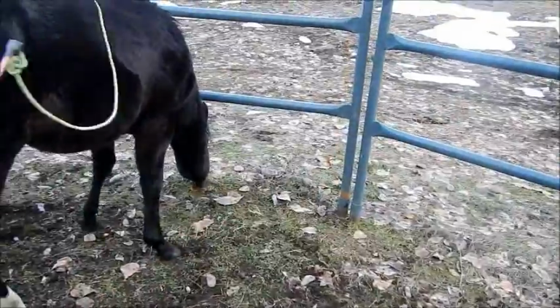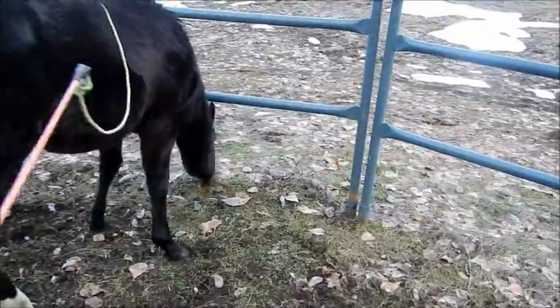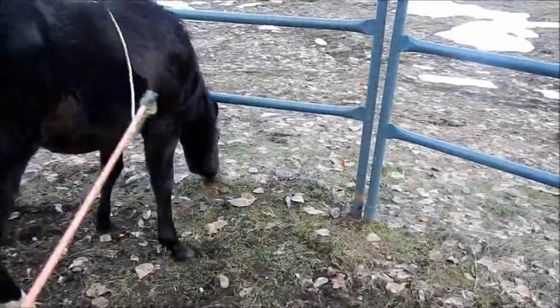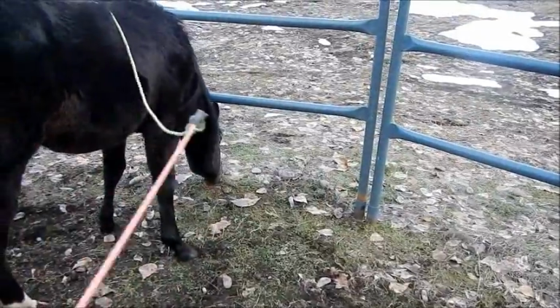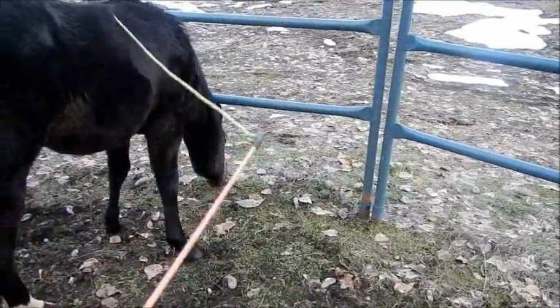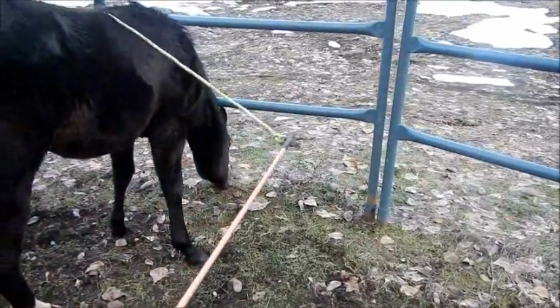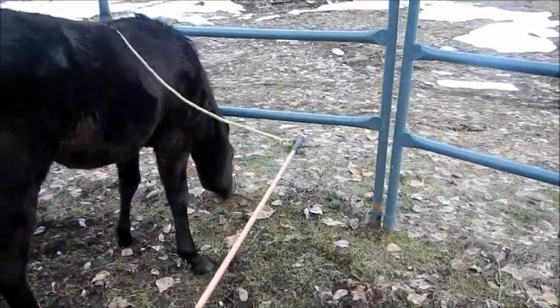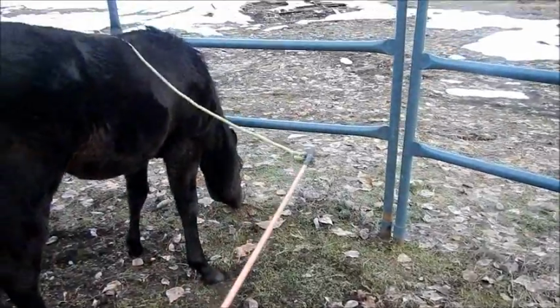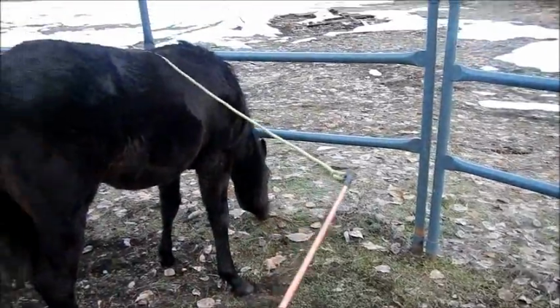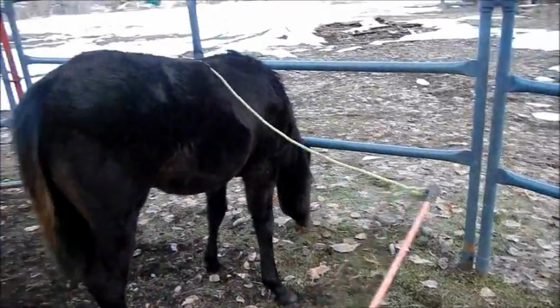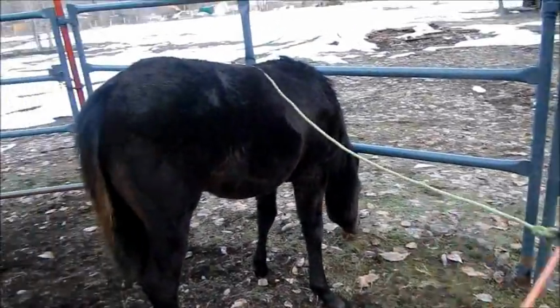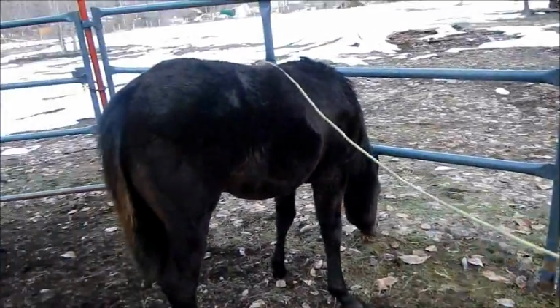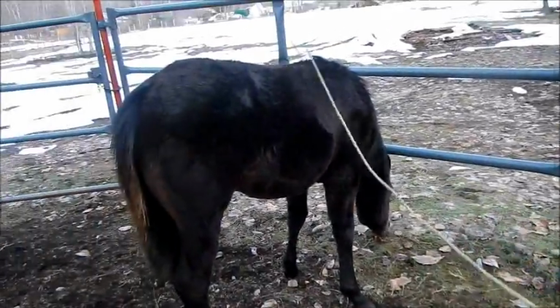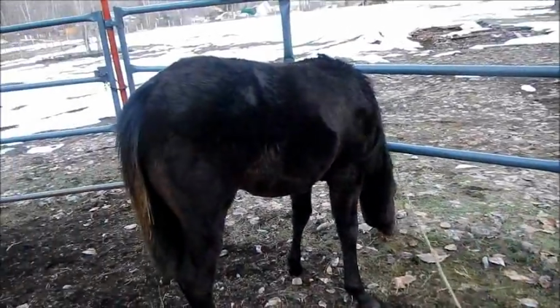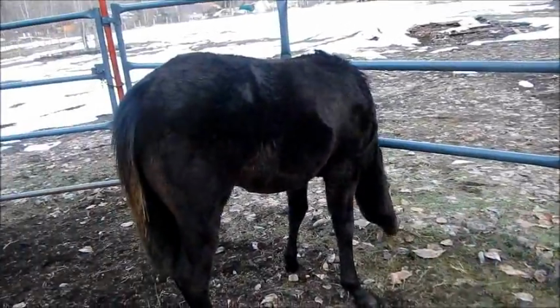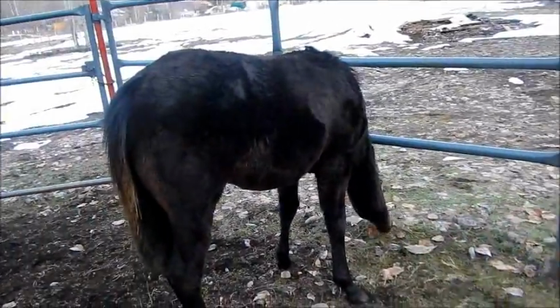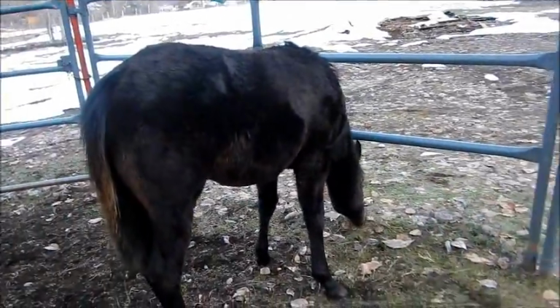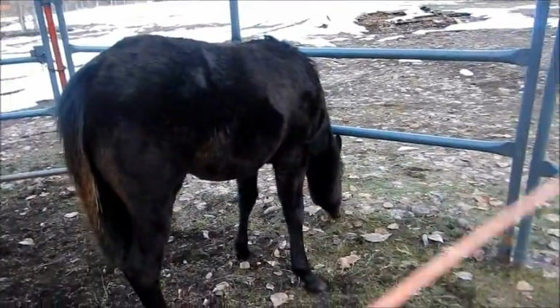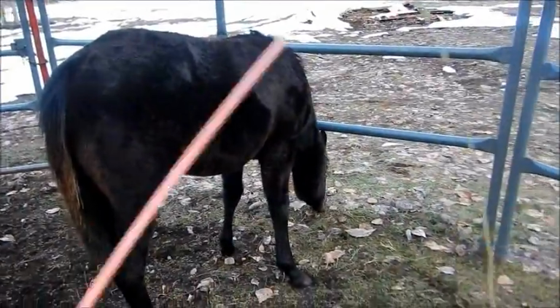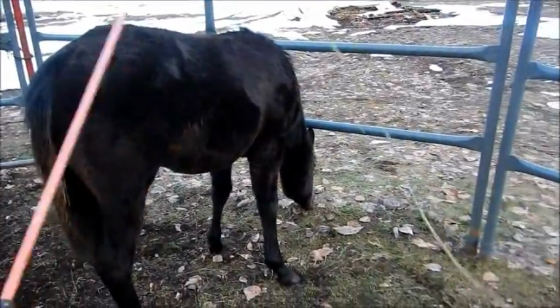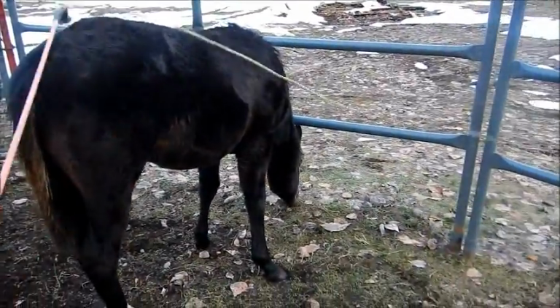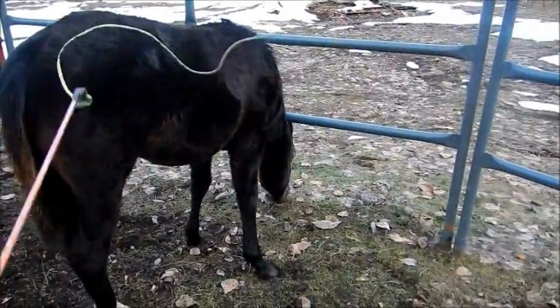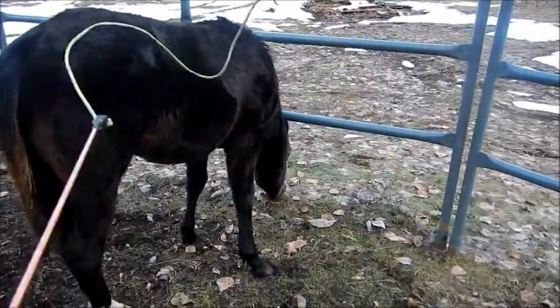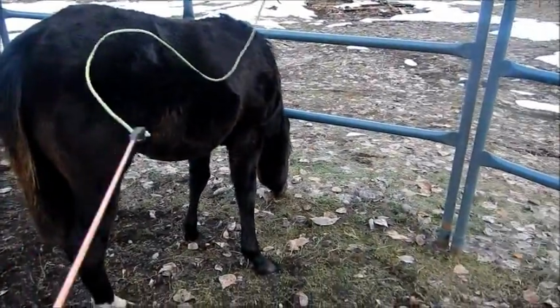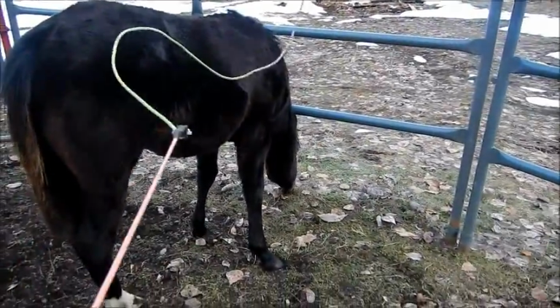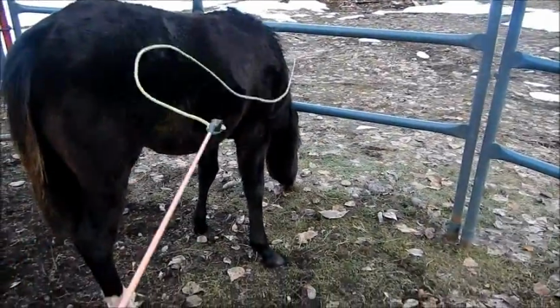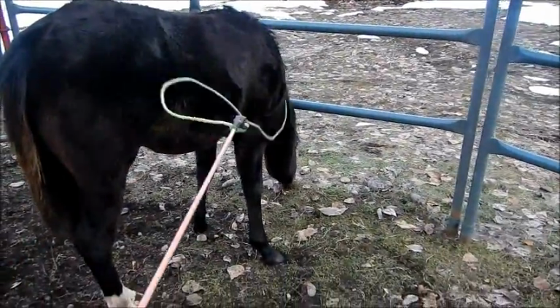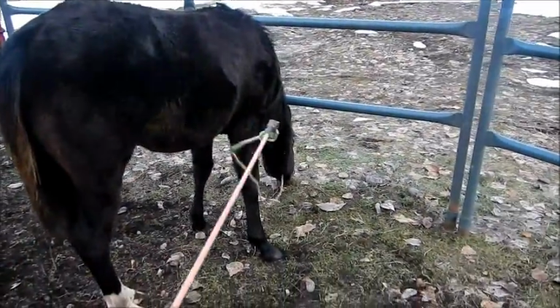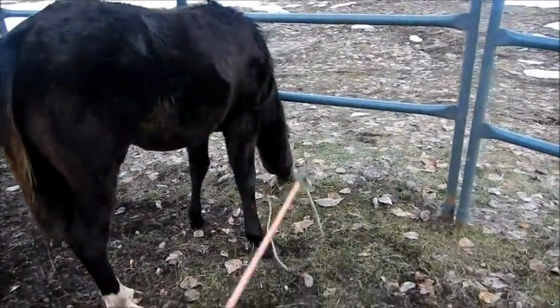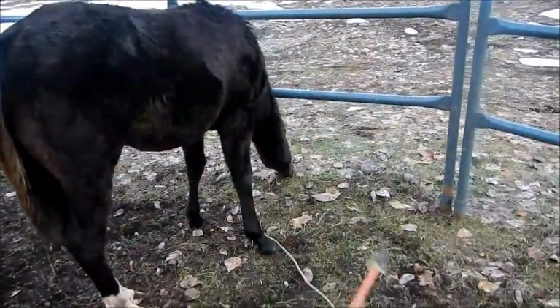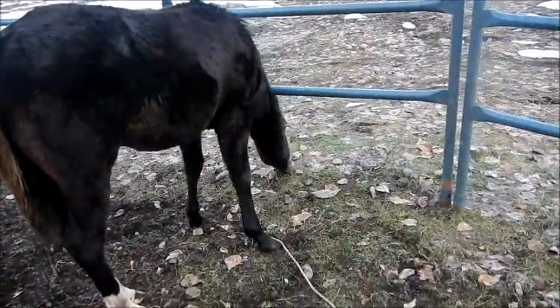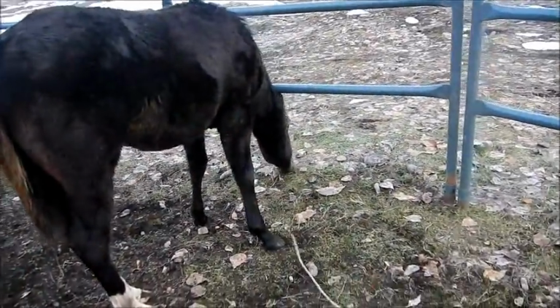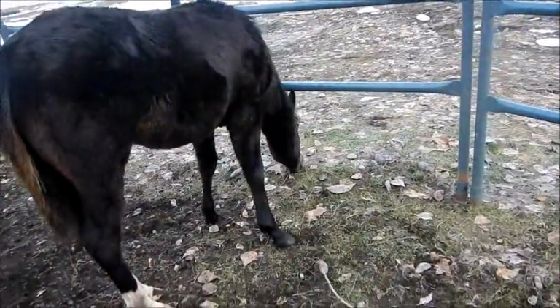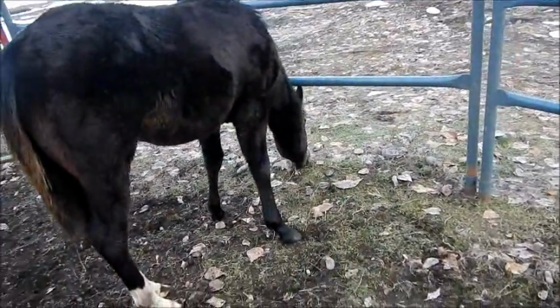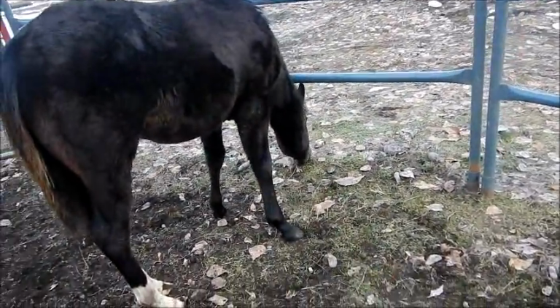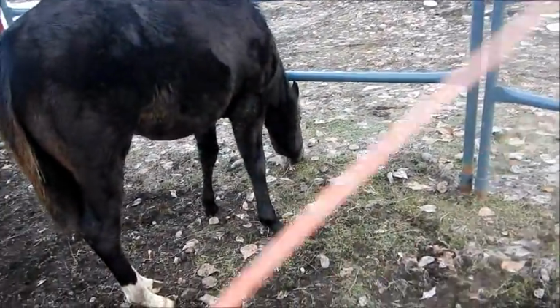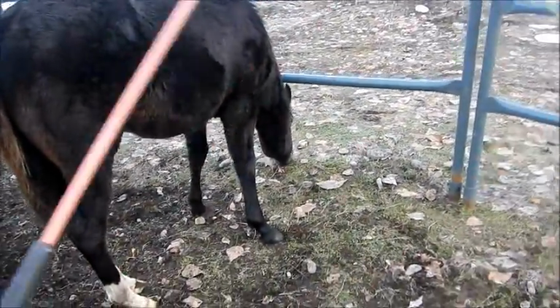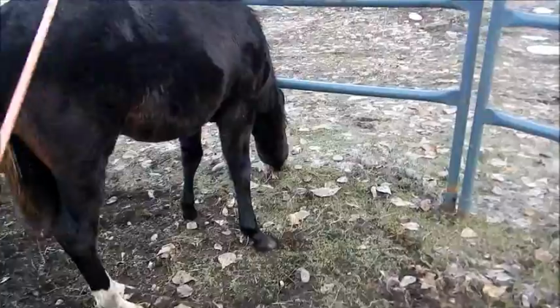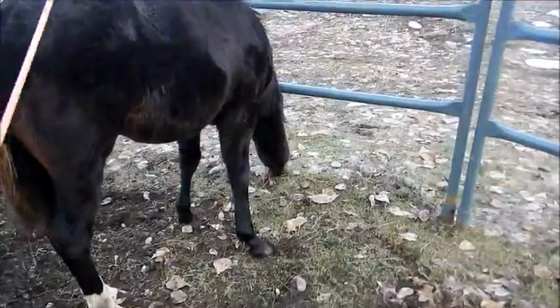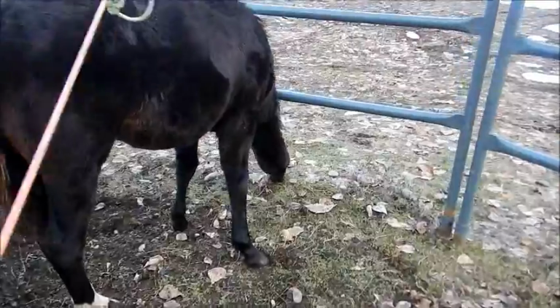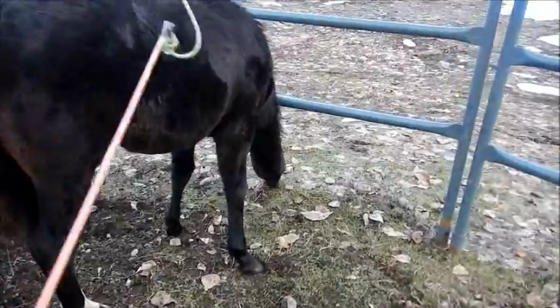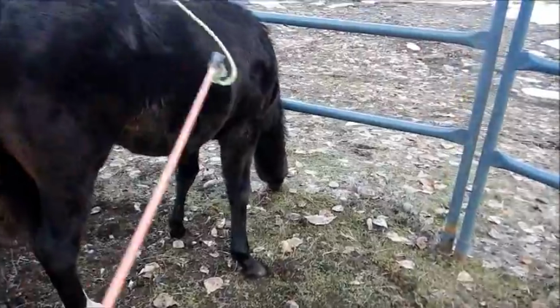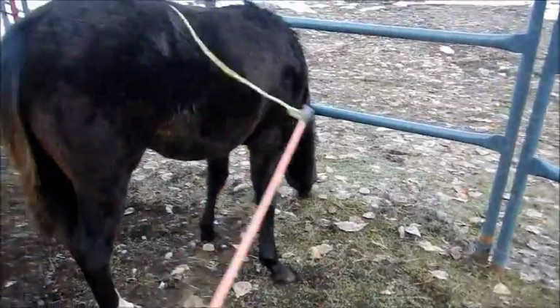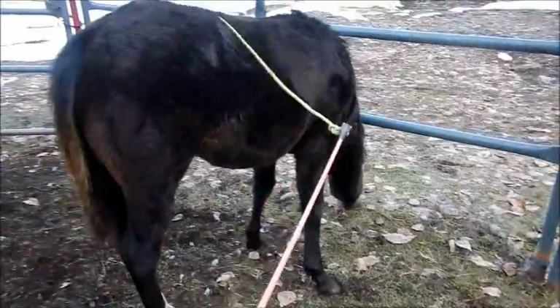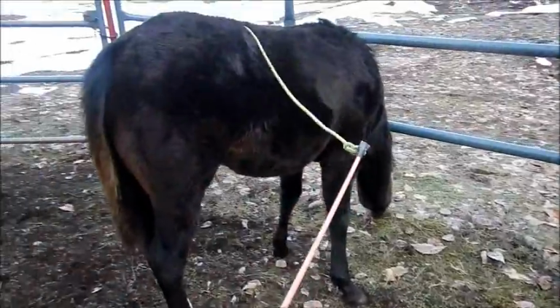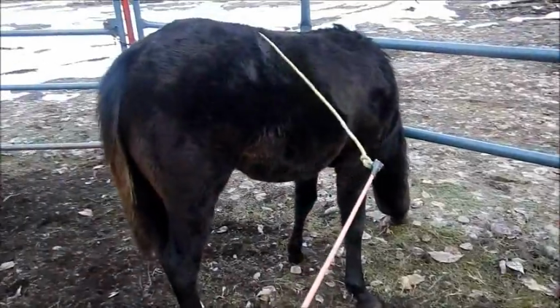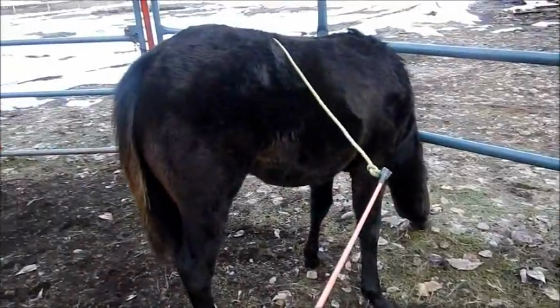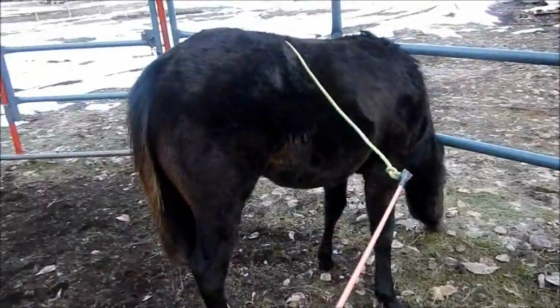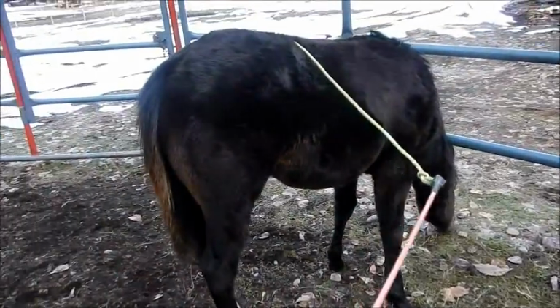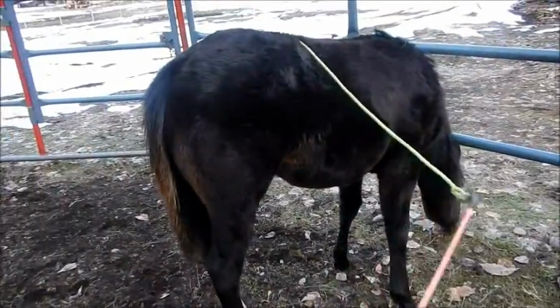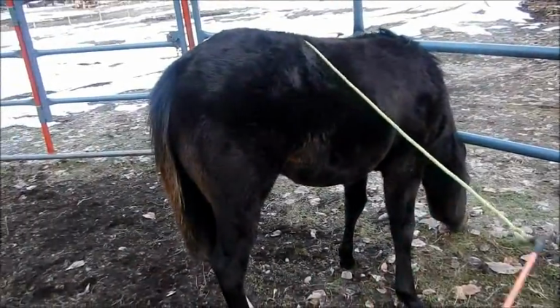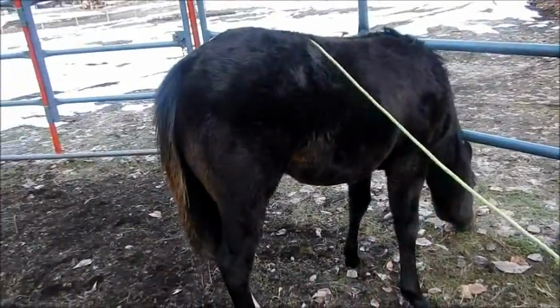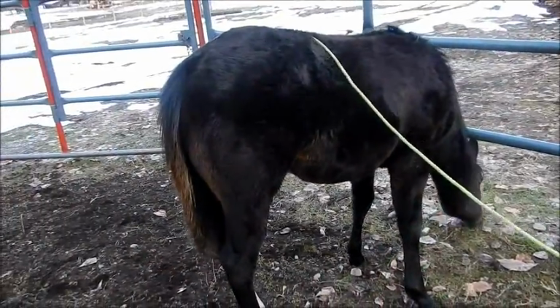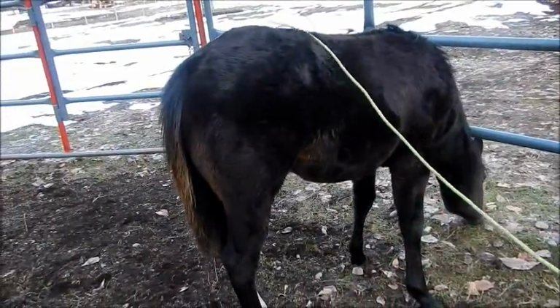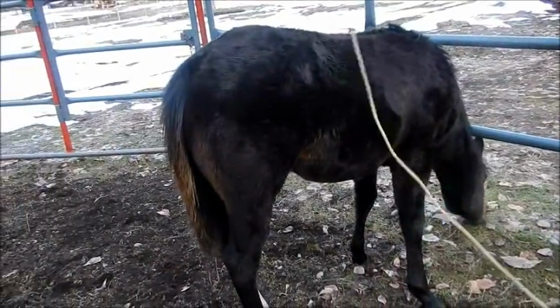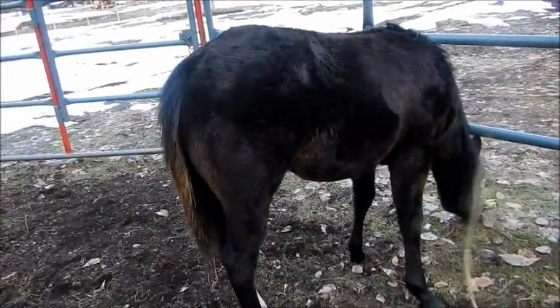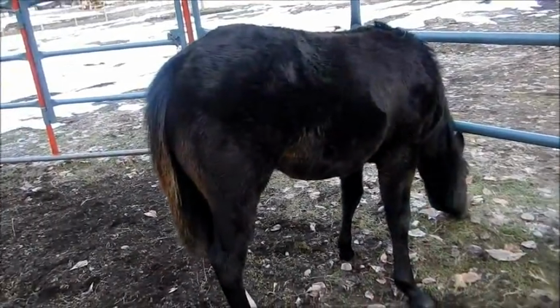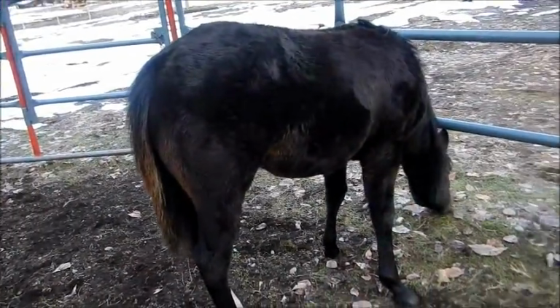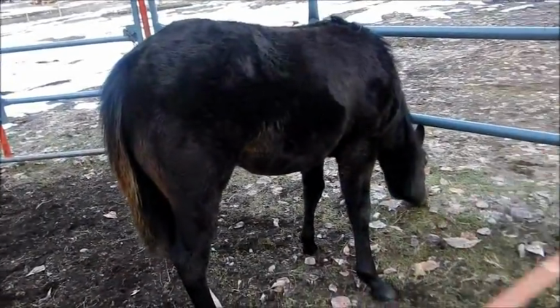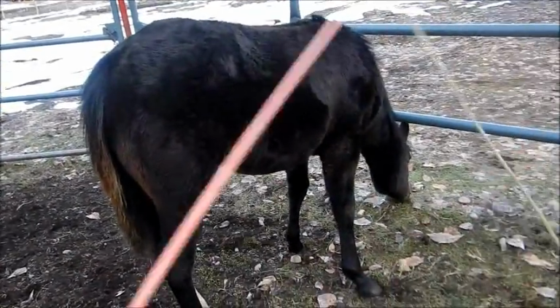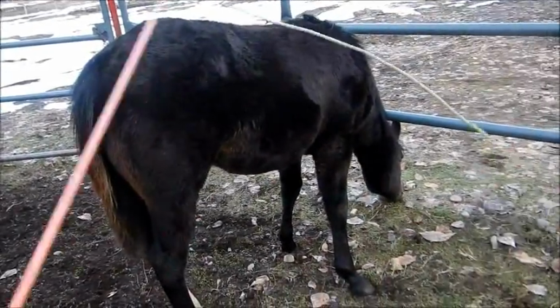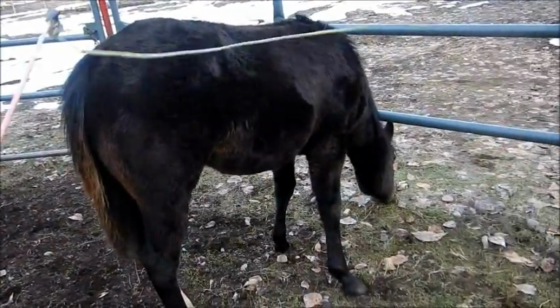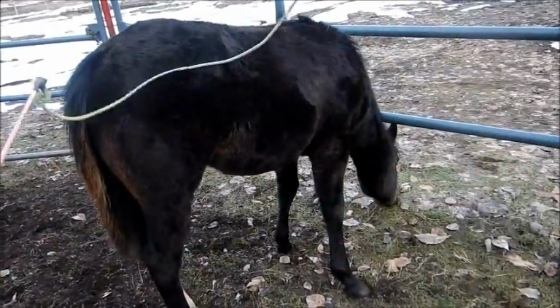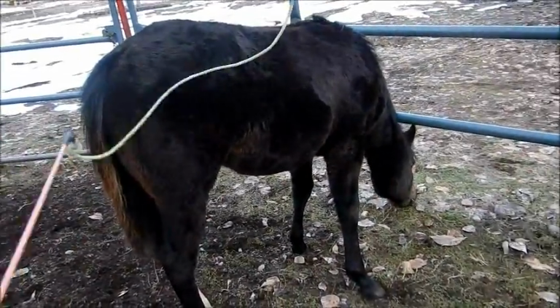This is where I'm starting today's round pan lesson. Just Liberty stick and string stuff.